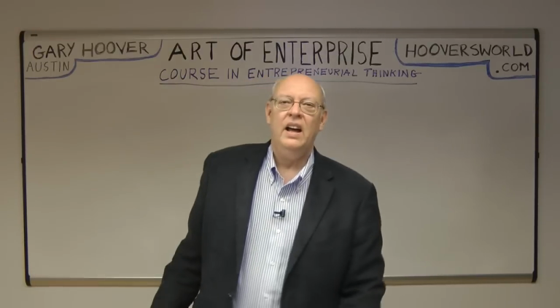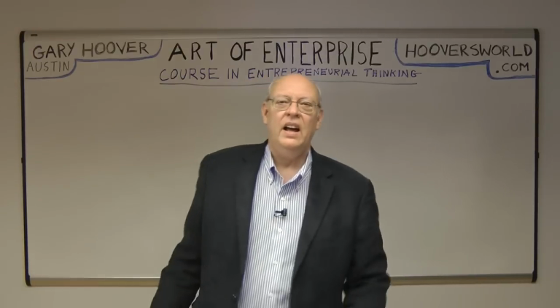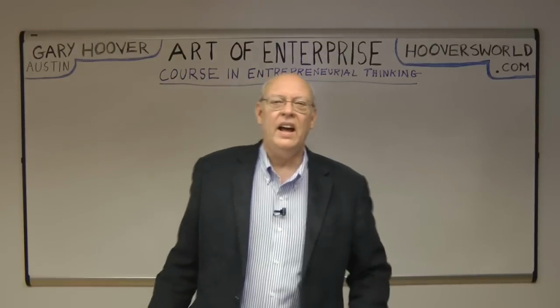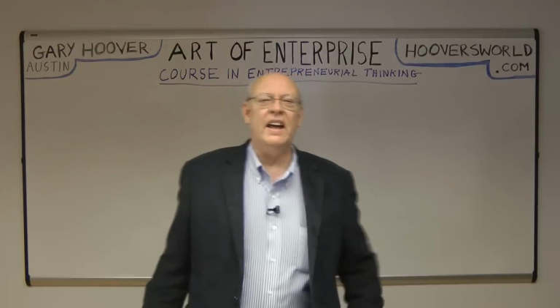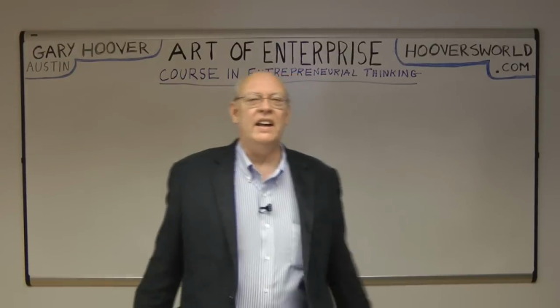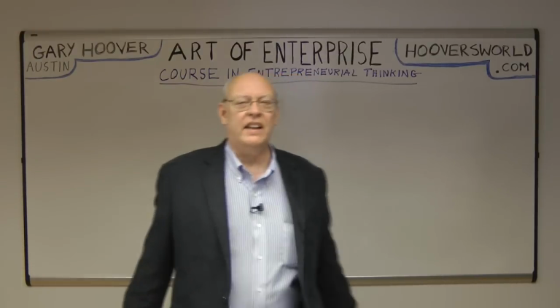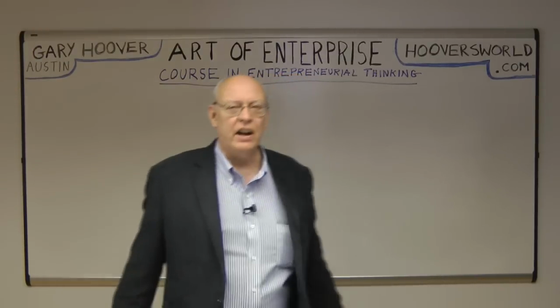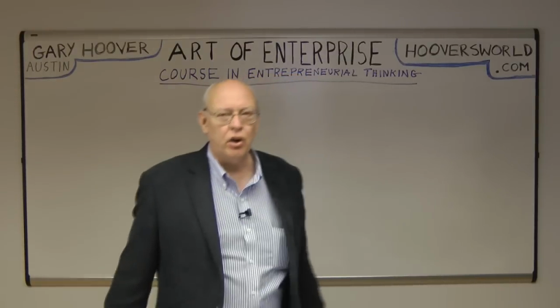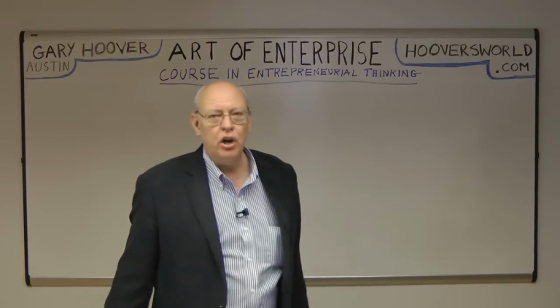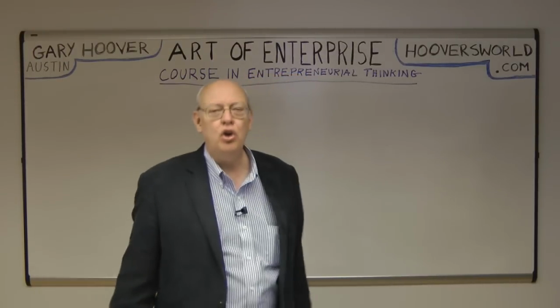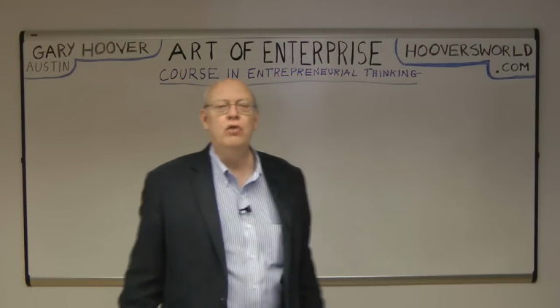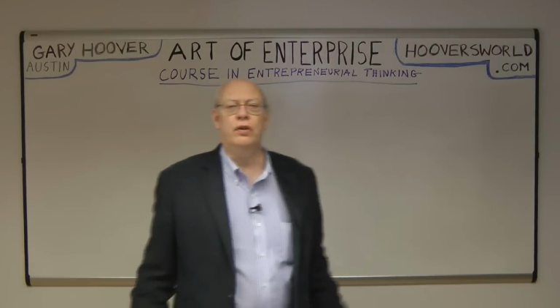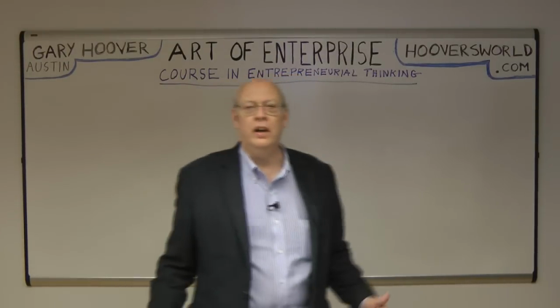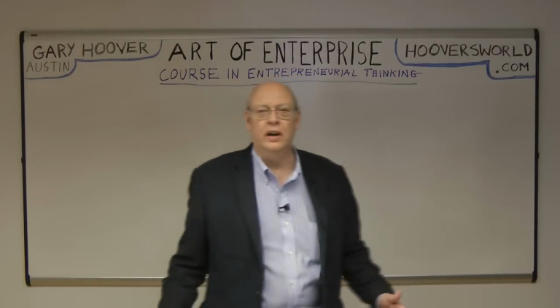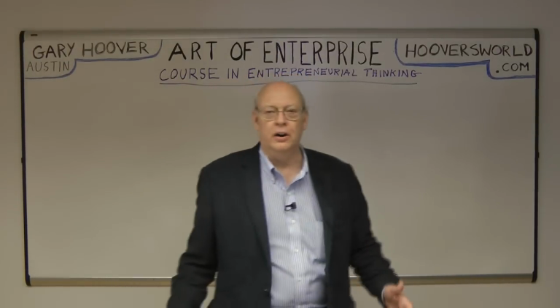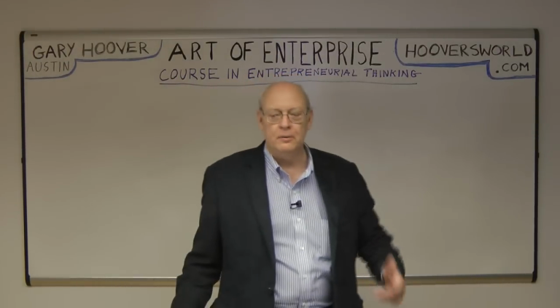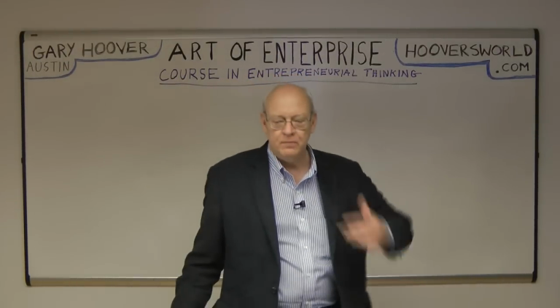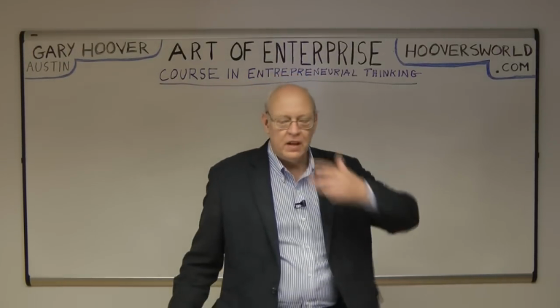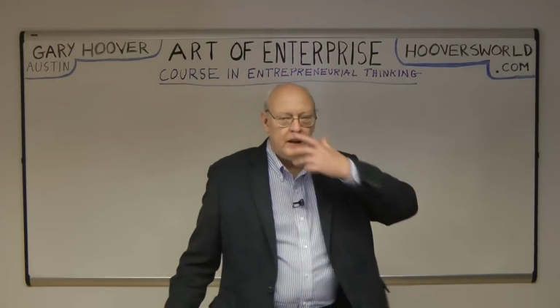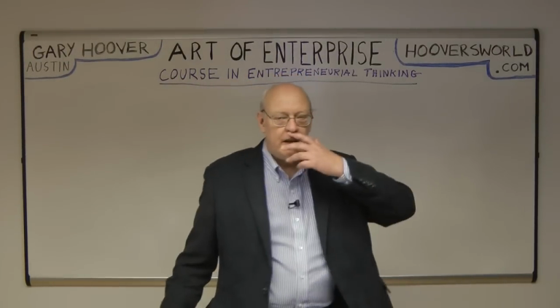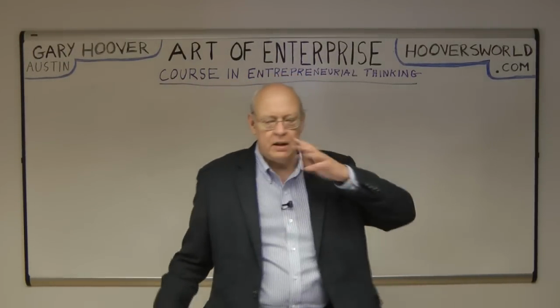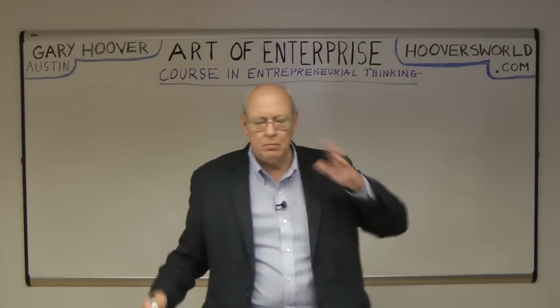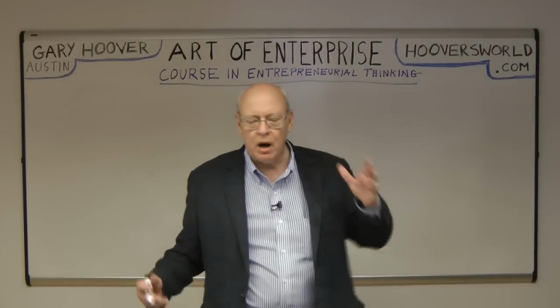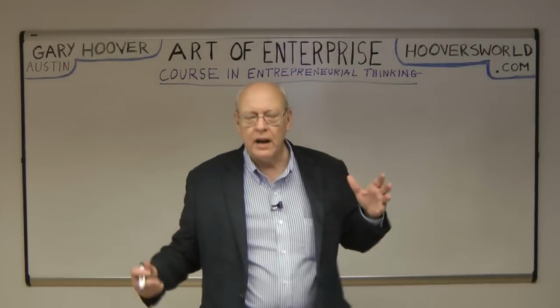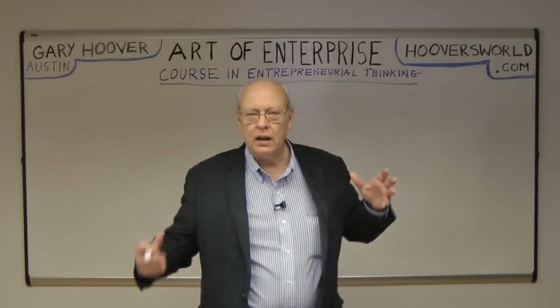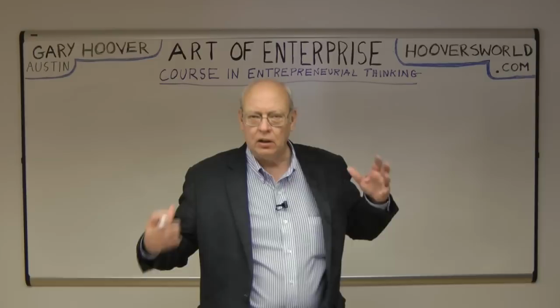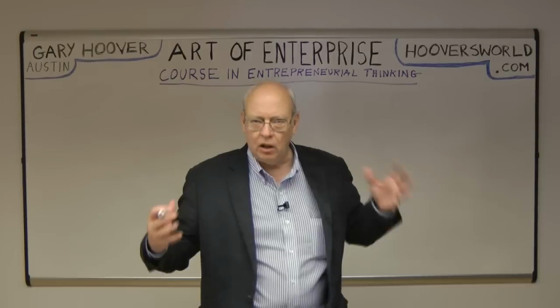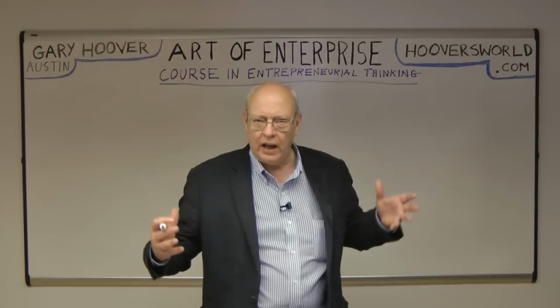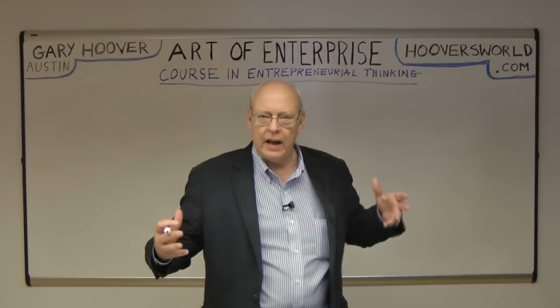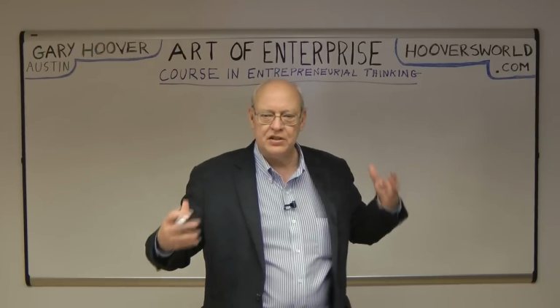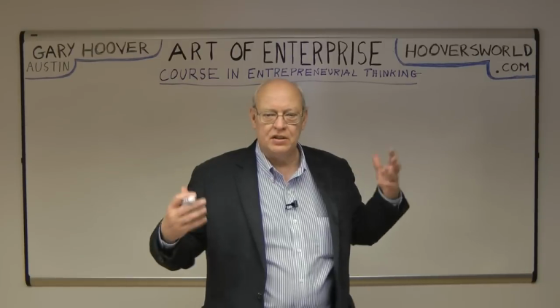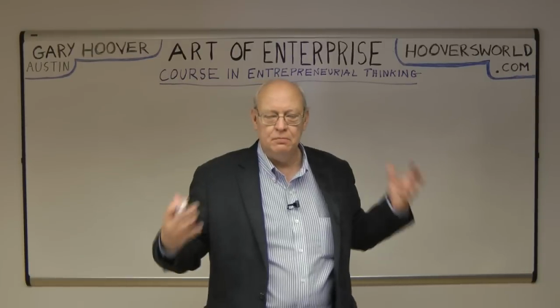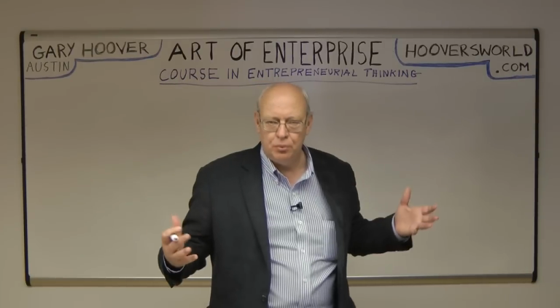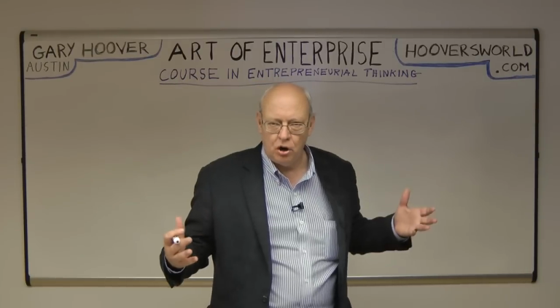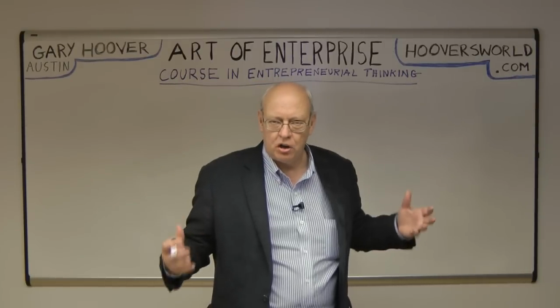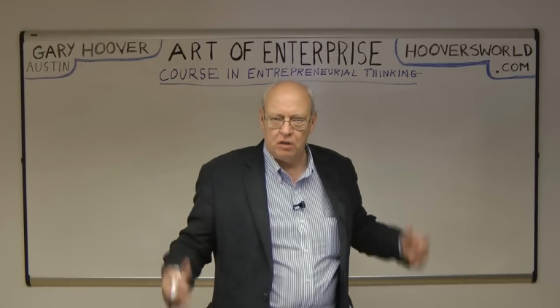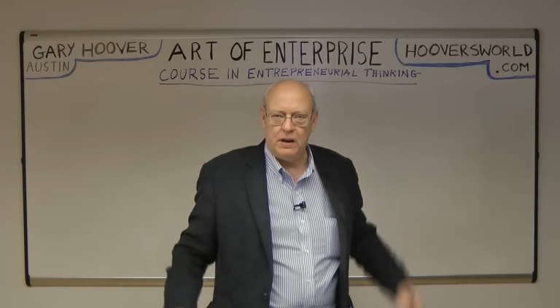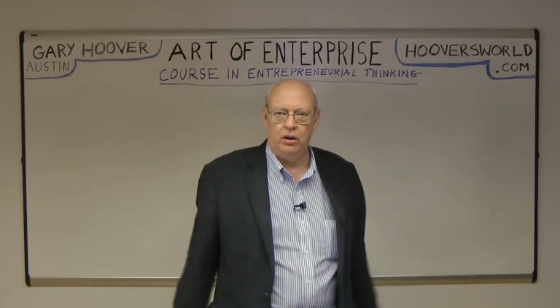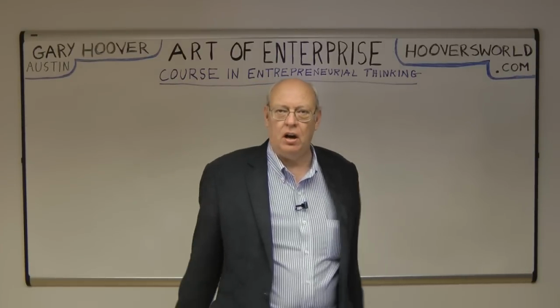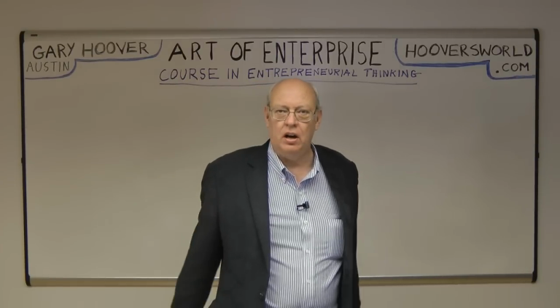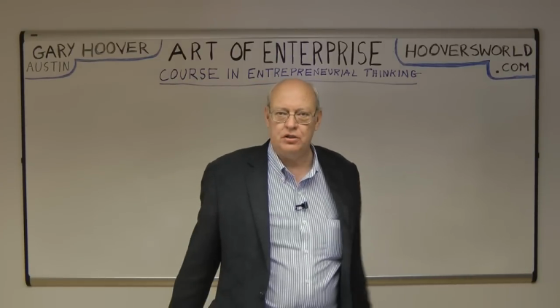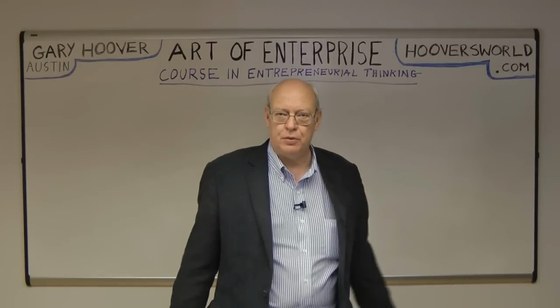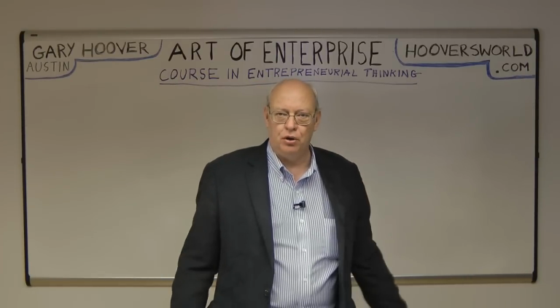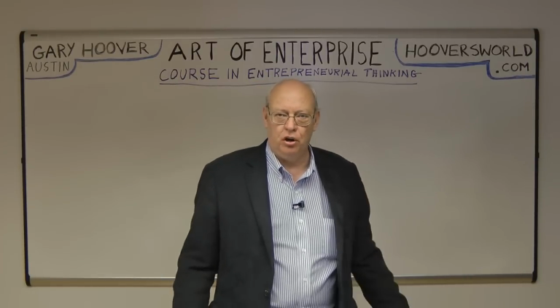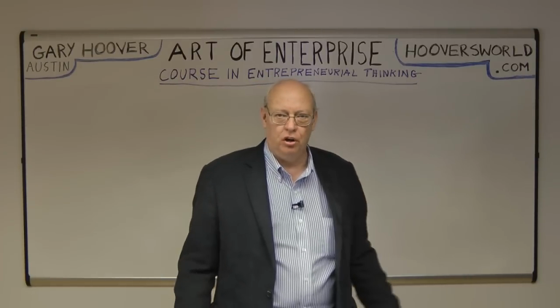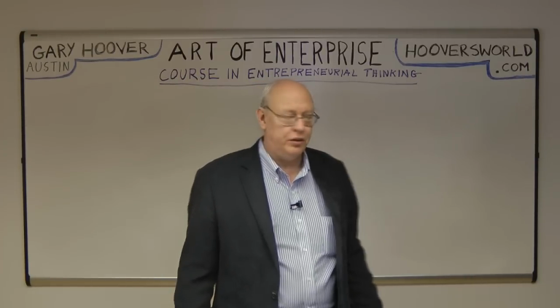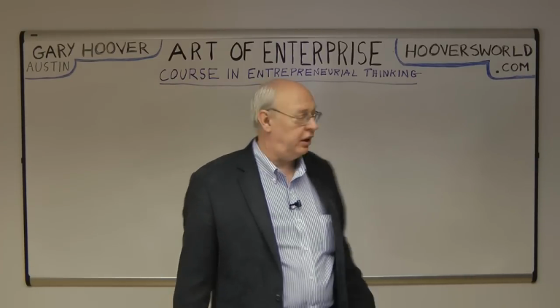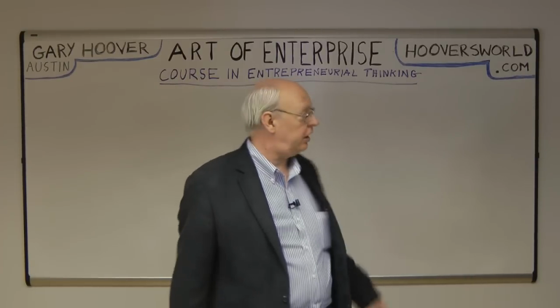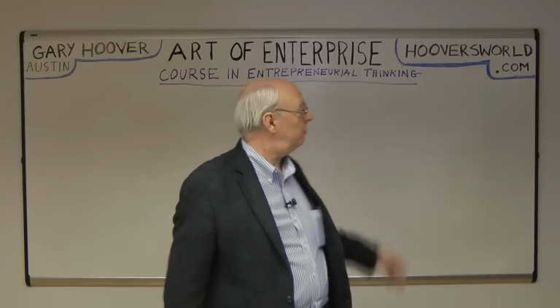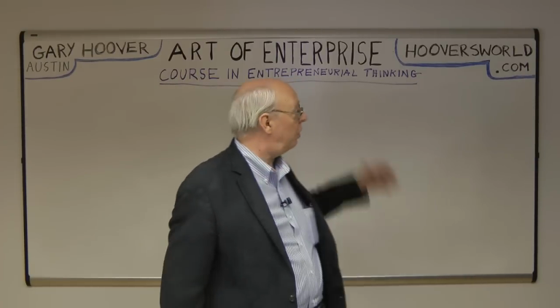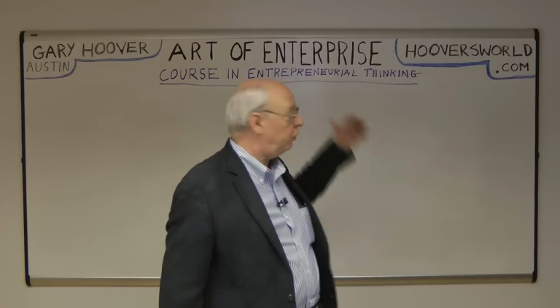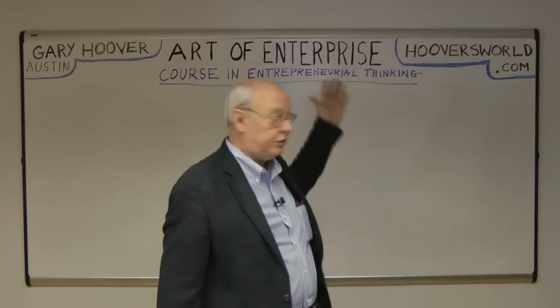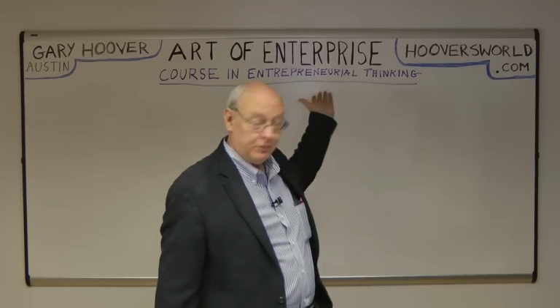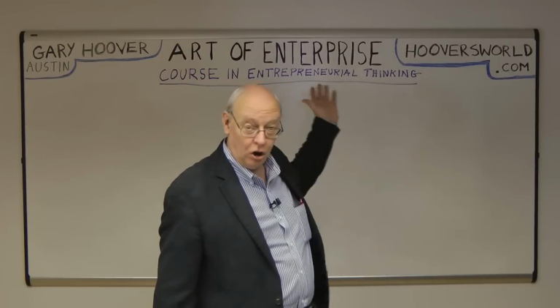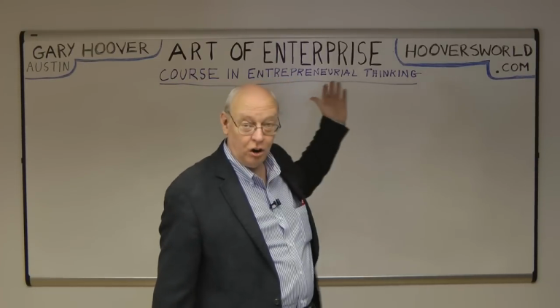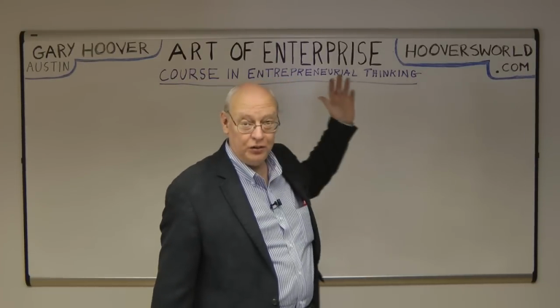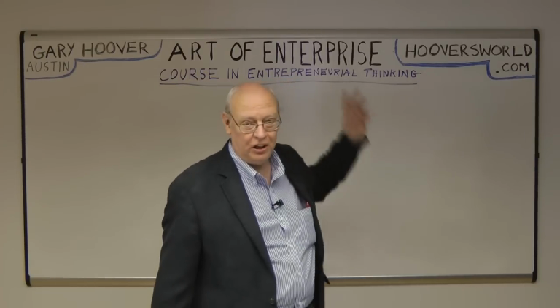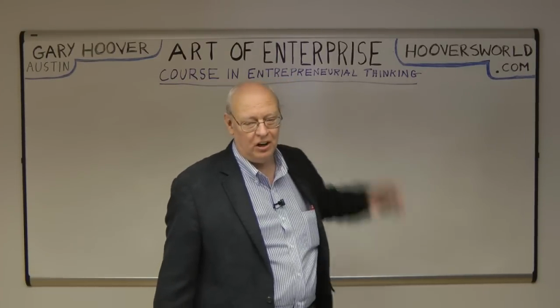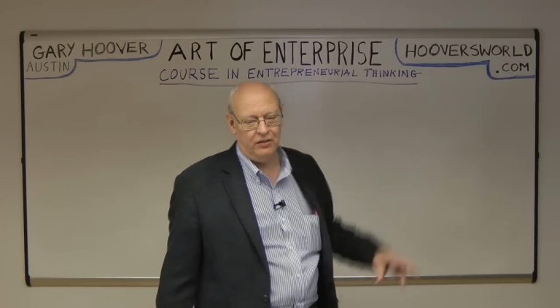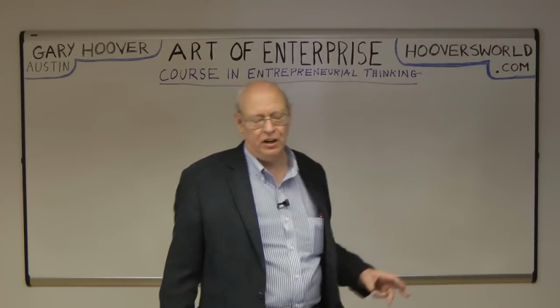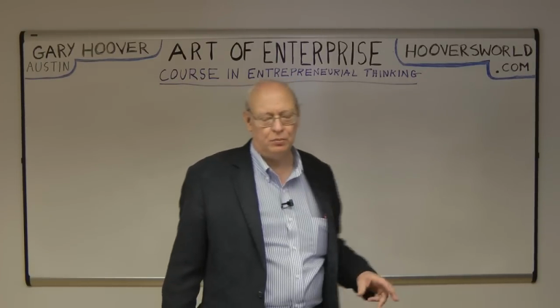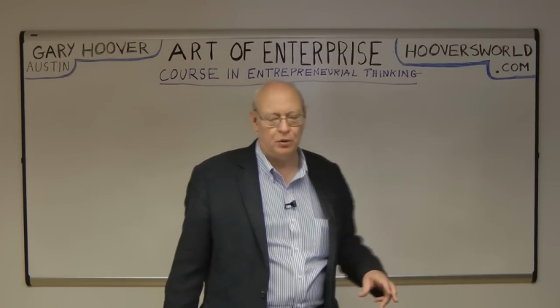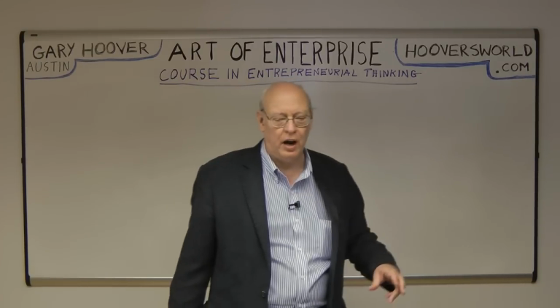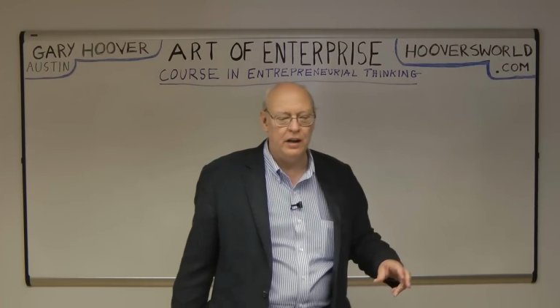Hey, Gary Hoover here. In my class and book about entrepreneurial thinking, both called The Art of Enterprise,